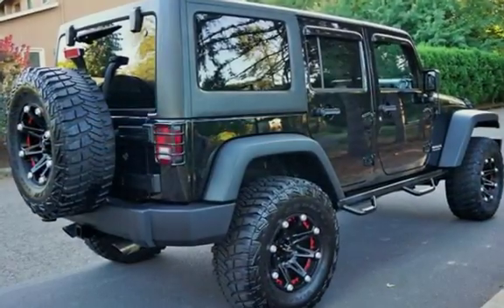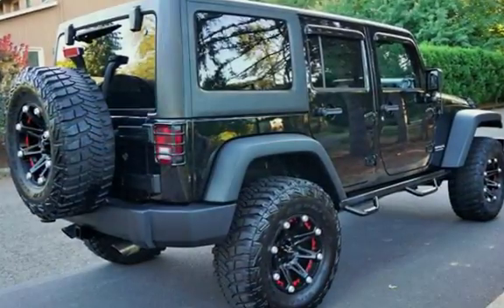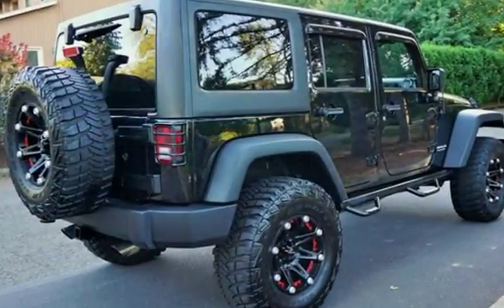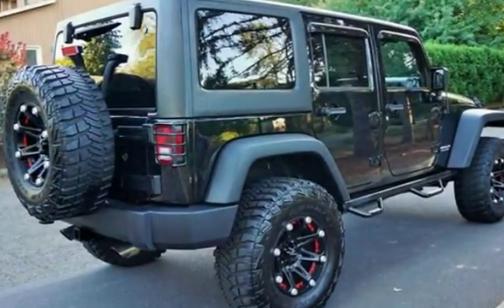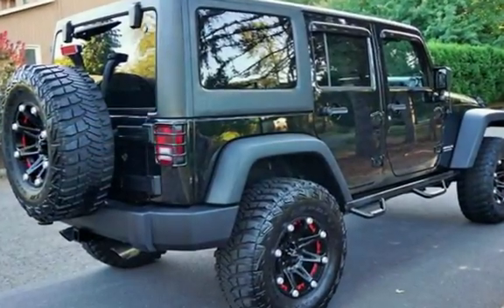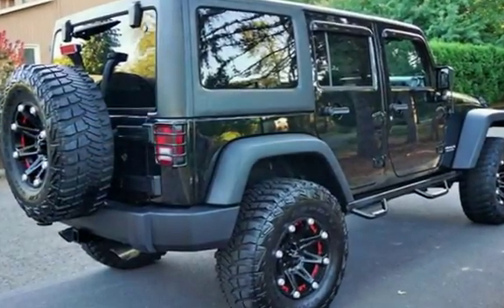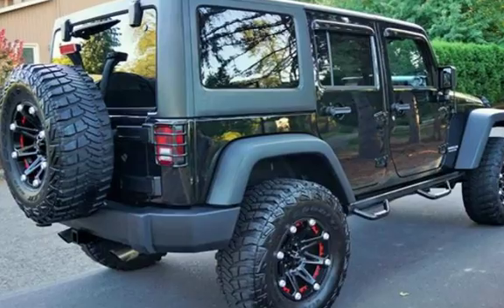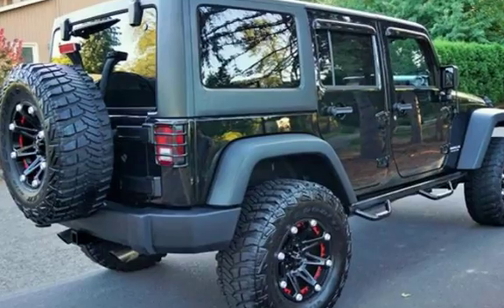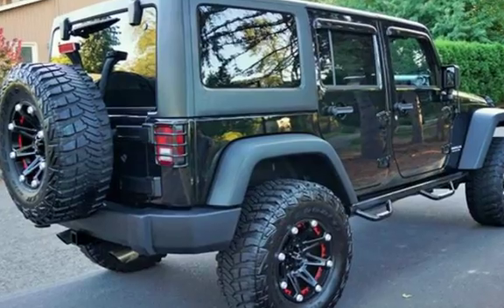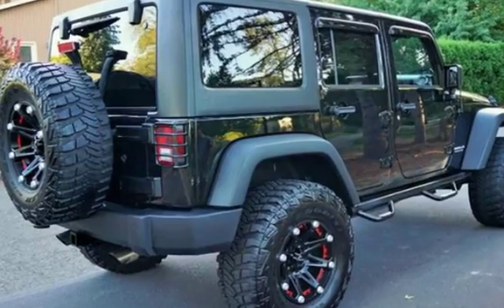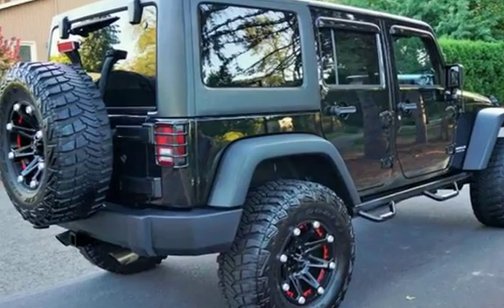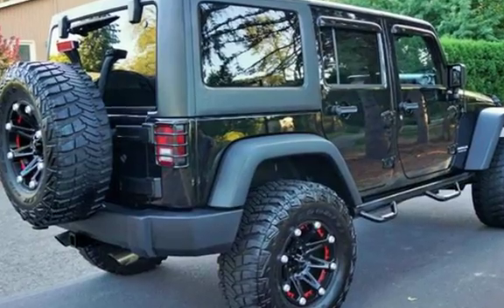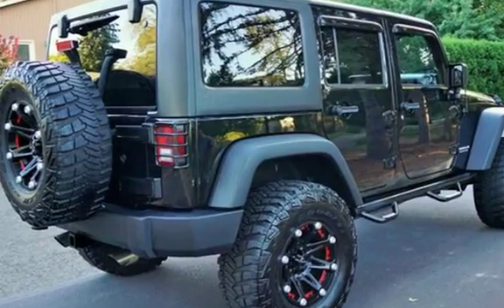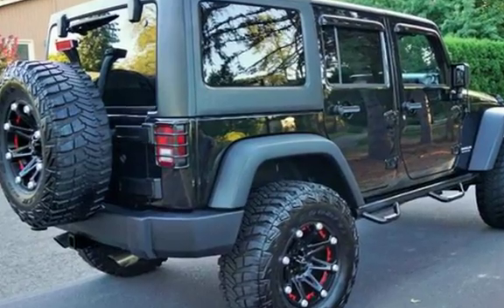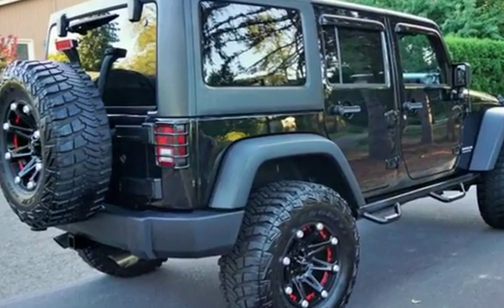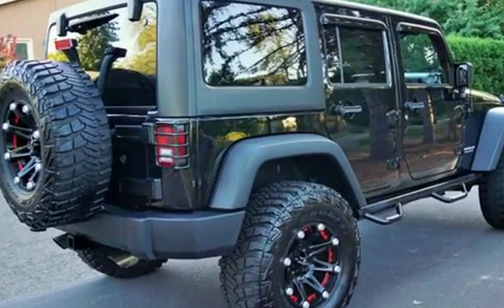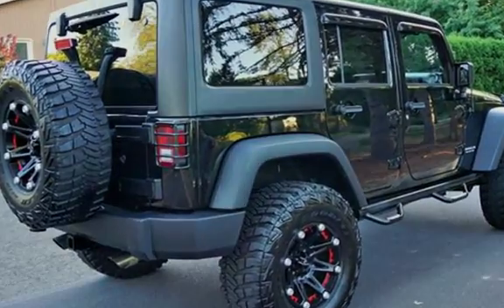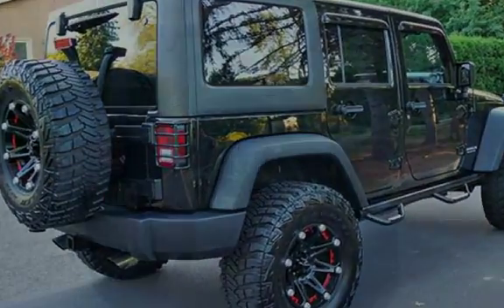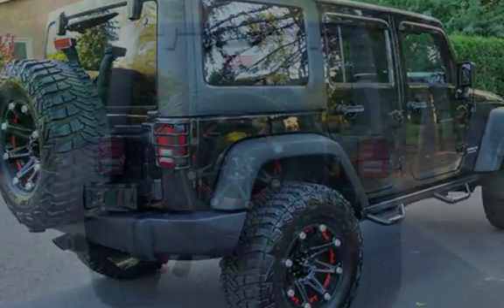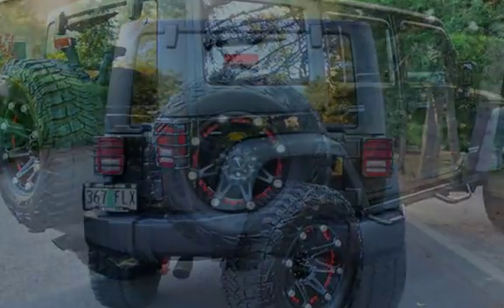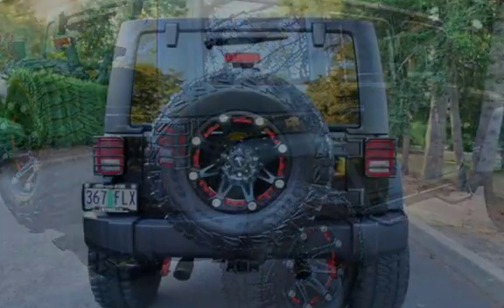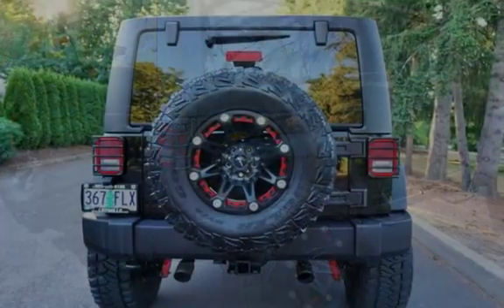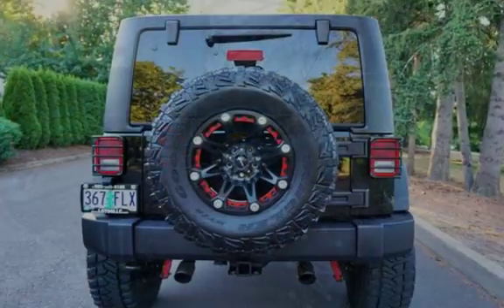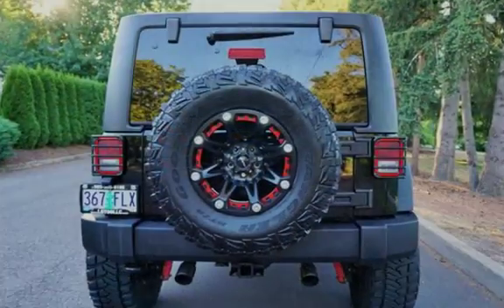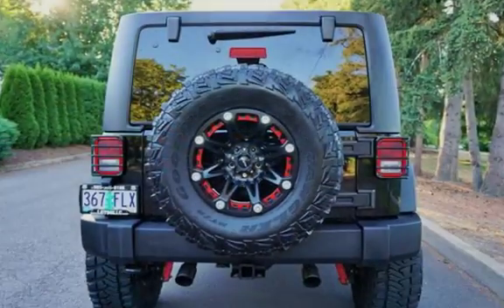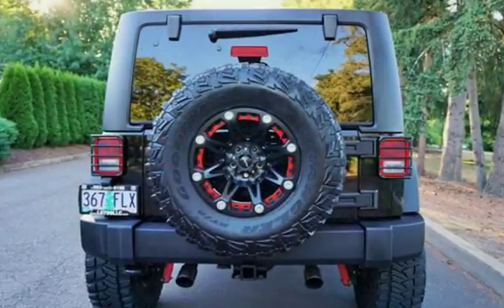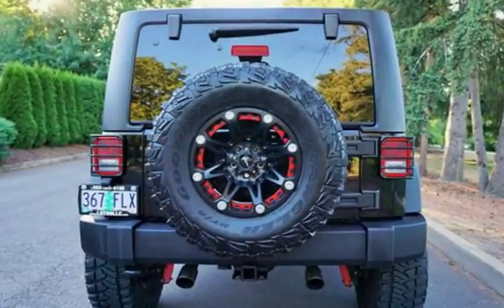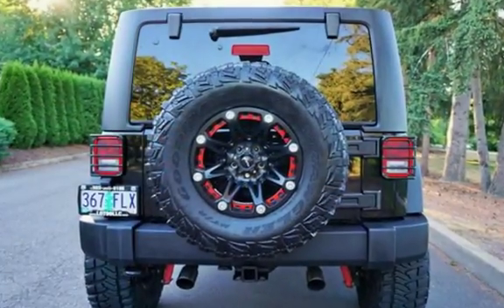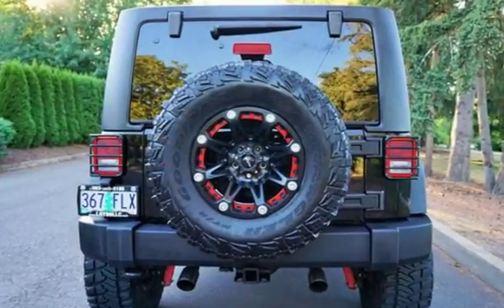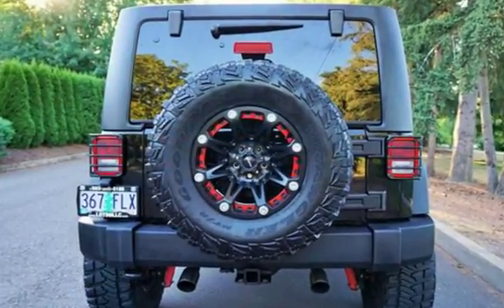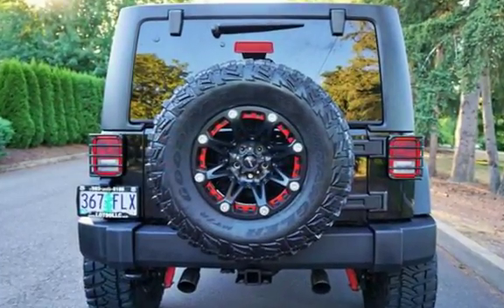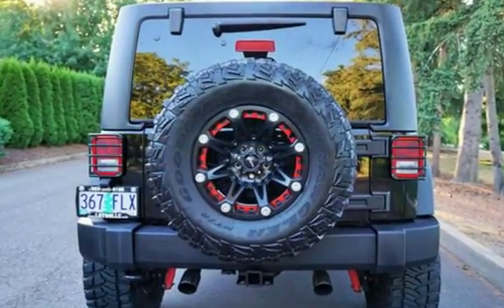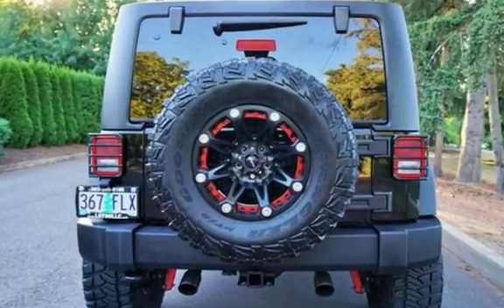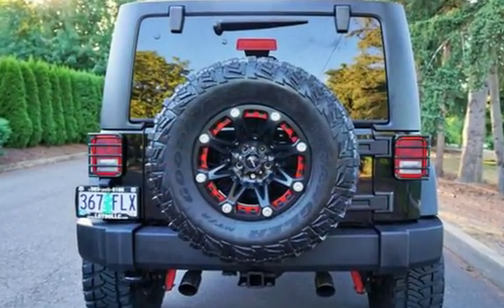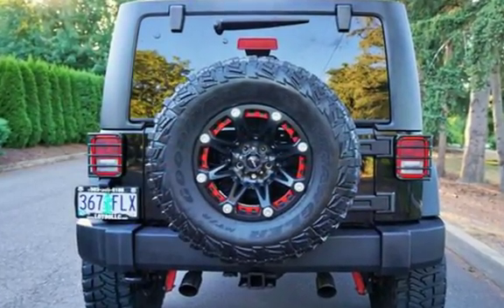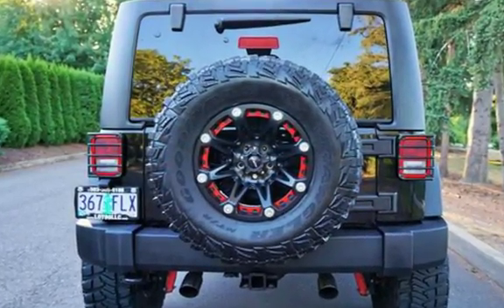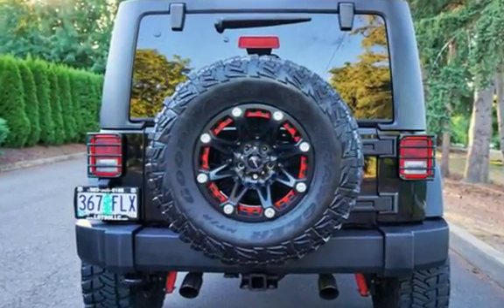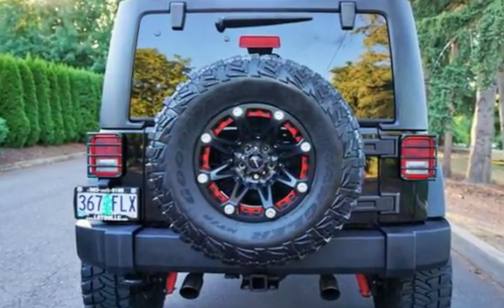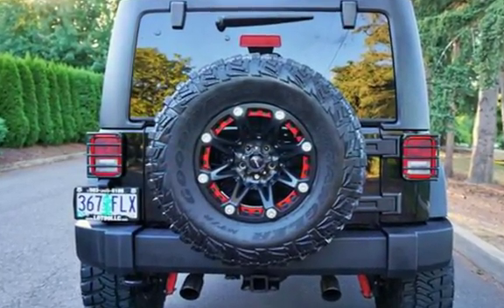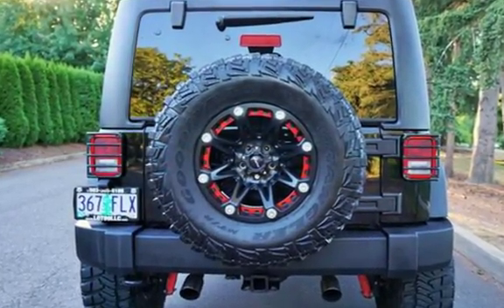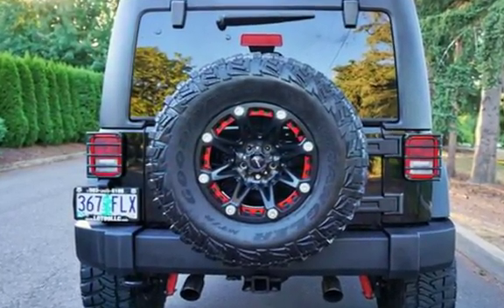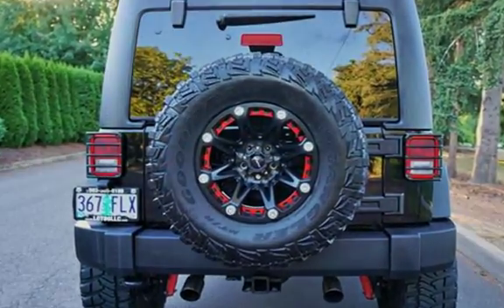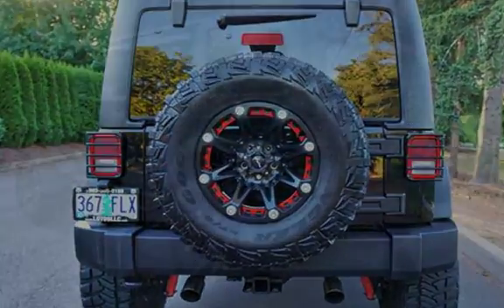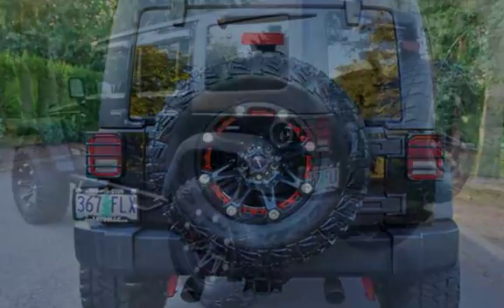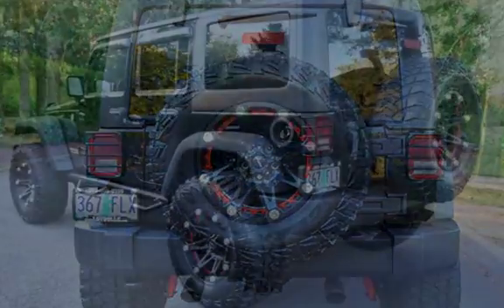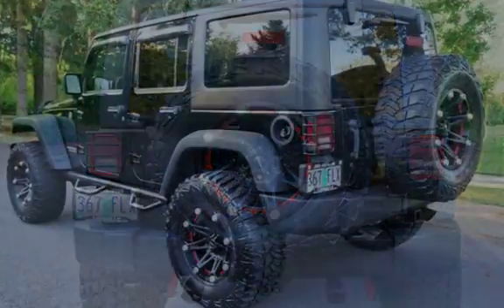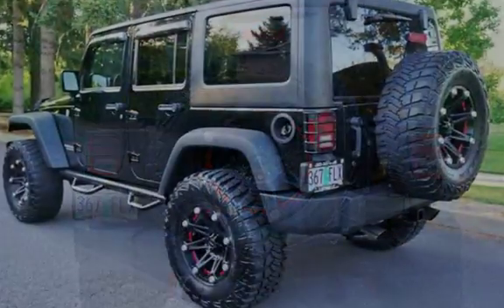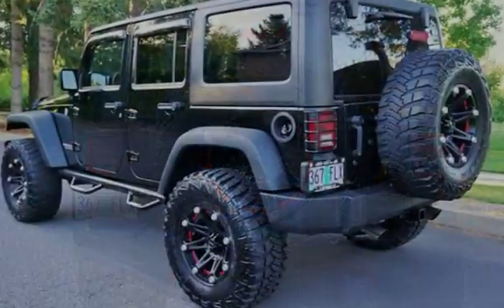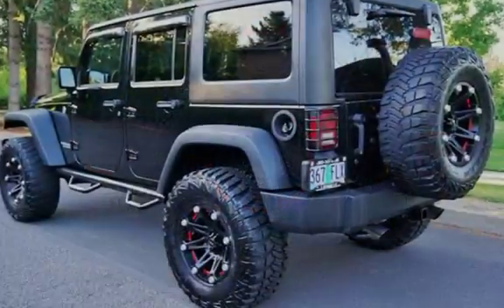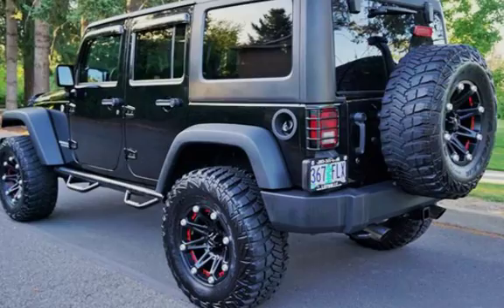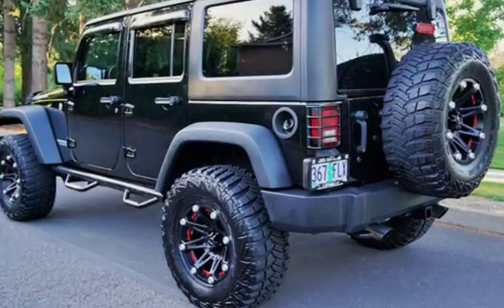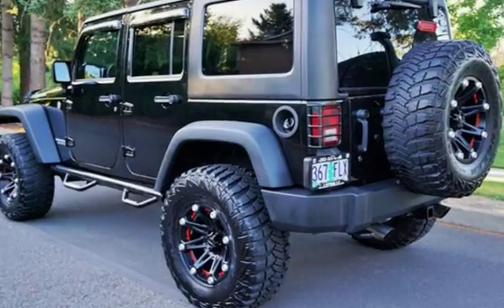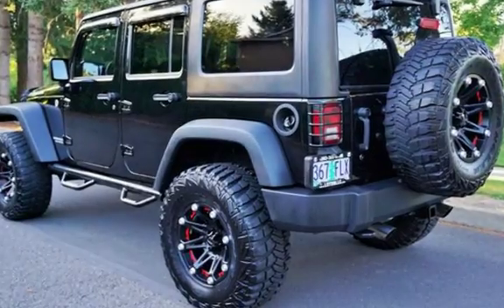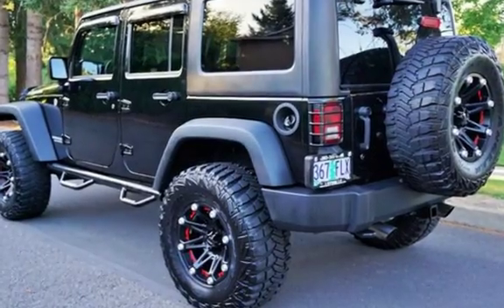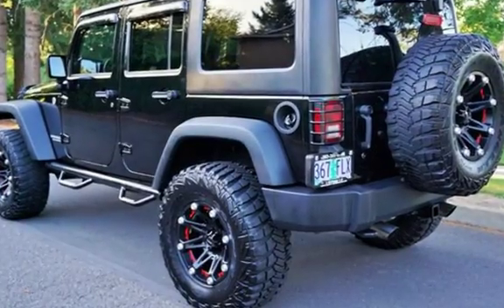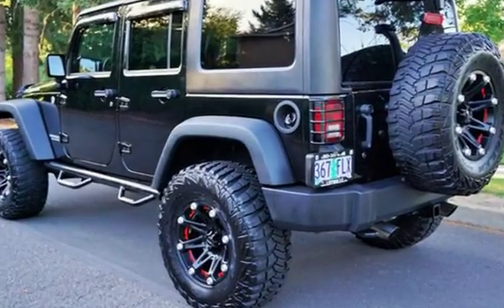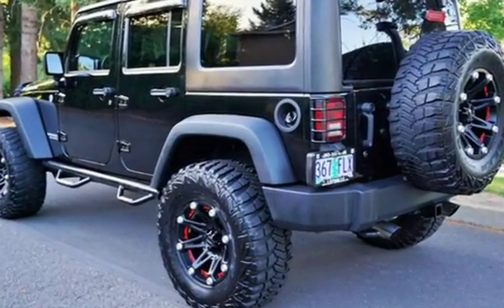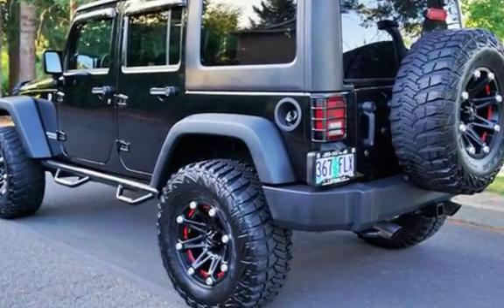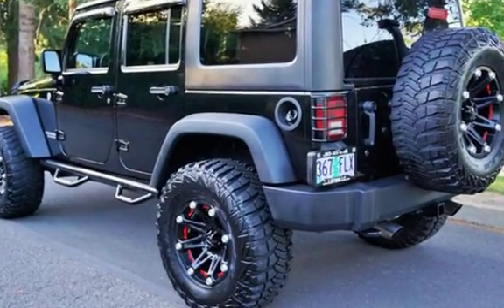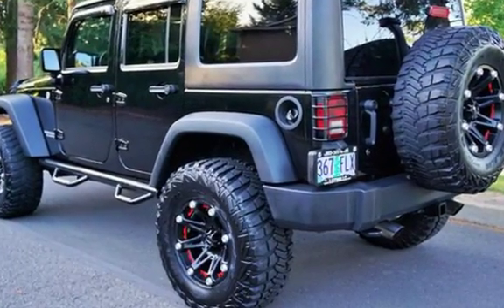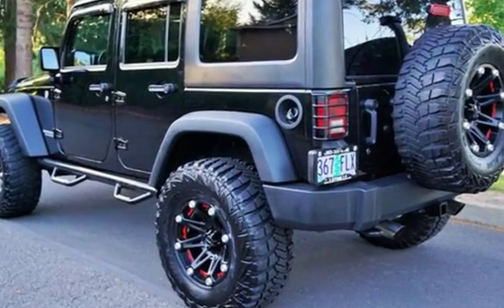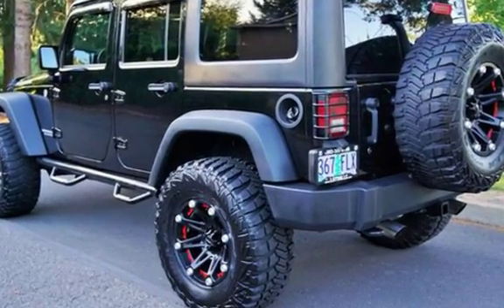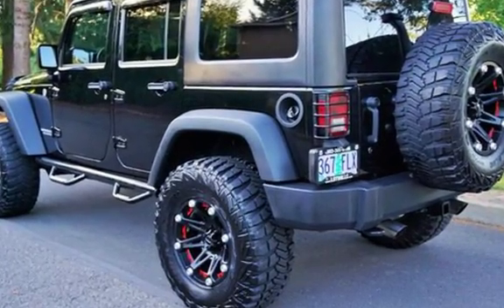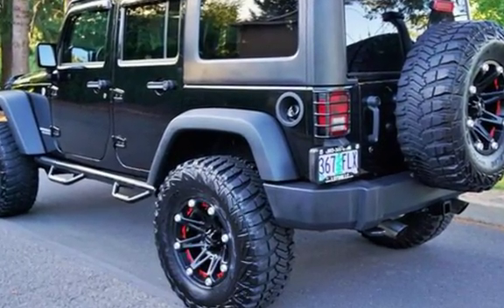This four-door SUV has a six-cylinder, 3.6-liter V6 engine, with four-wheel drive and an automatic transmission.